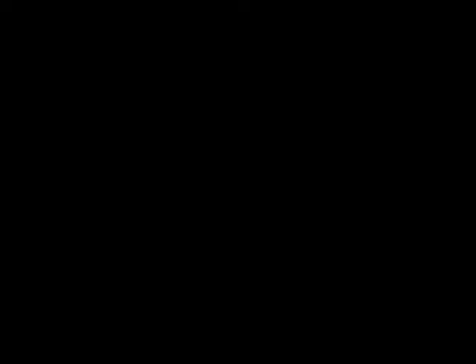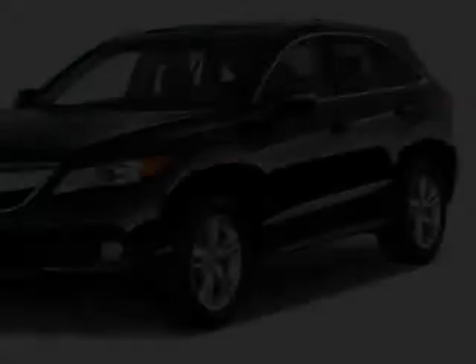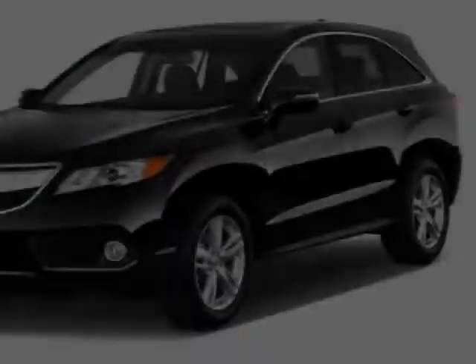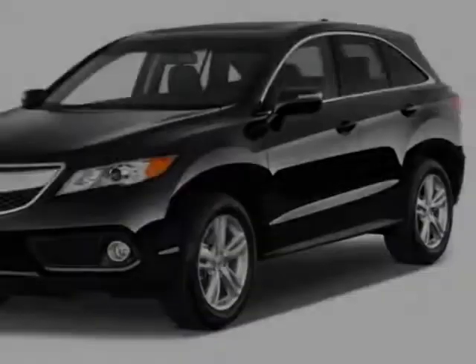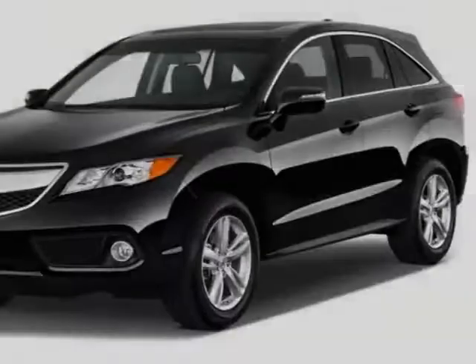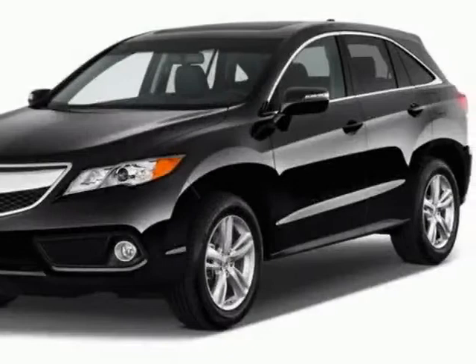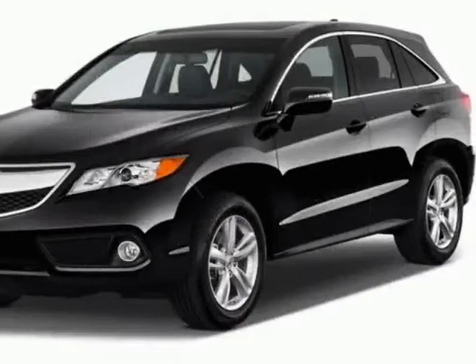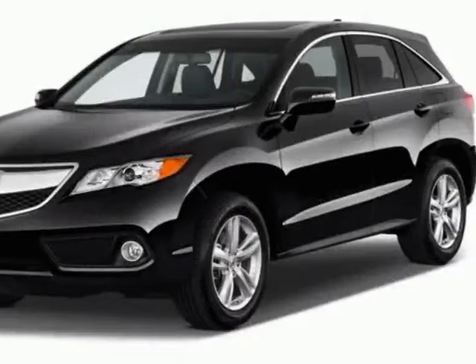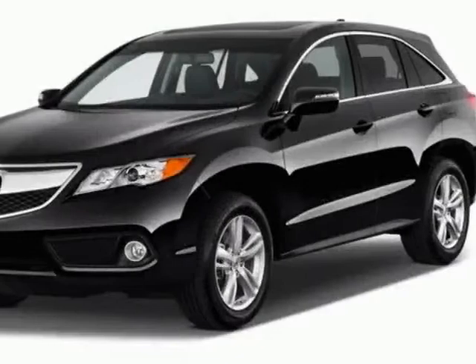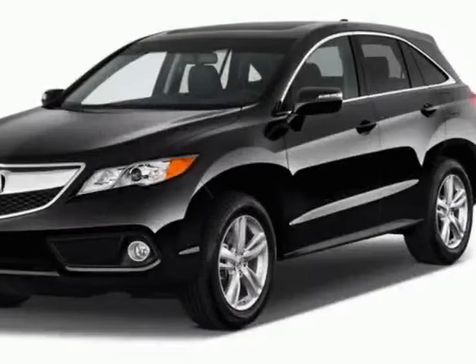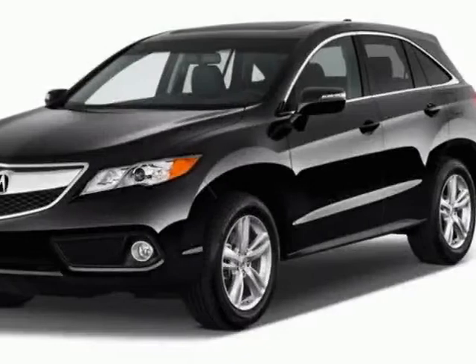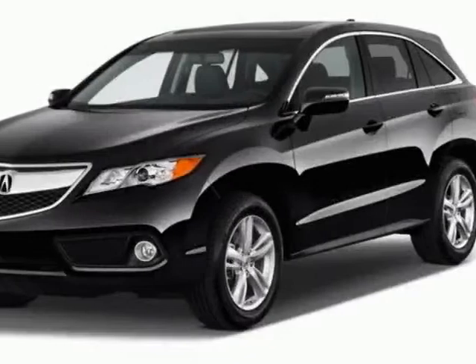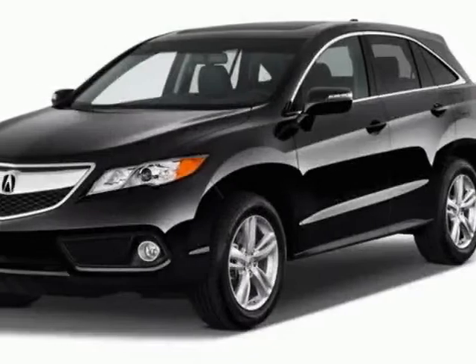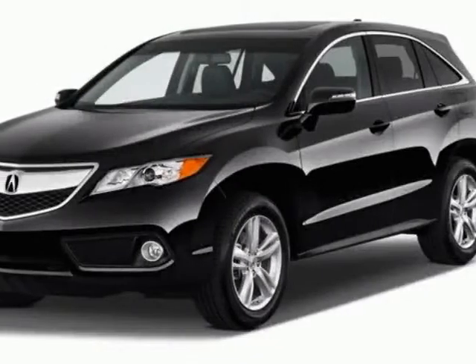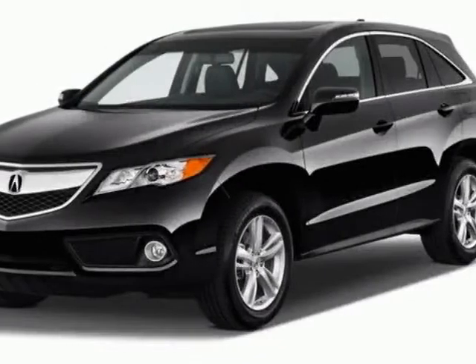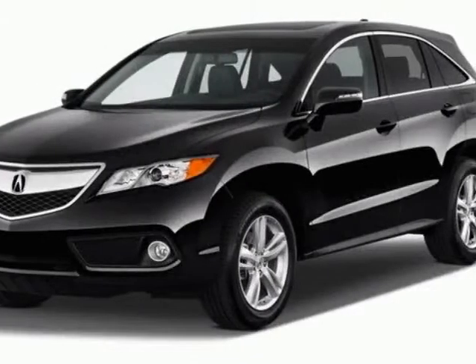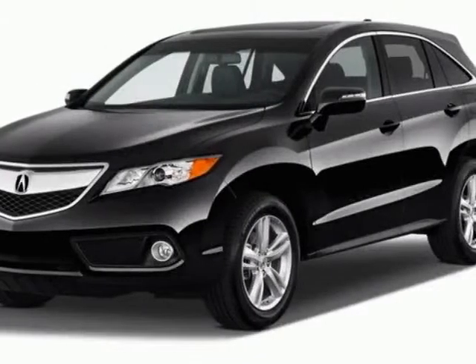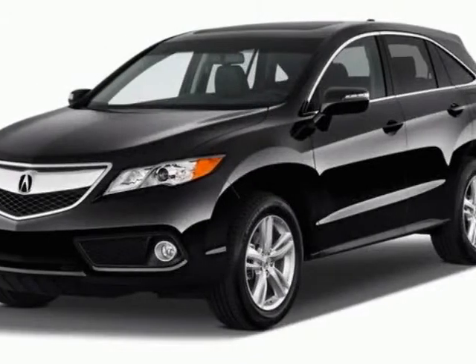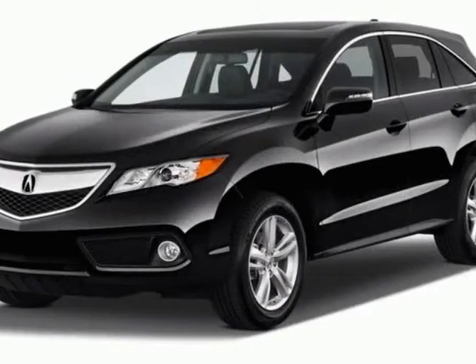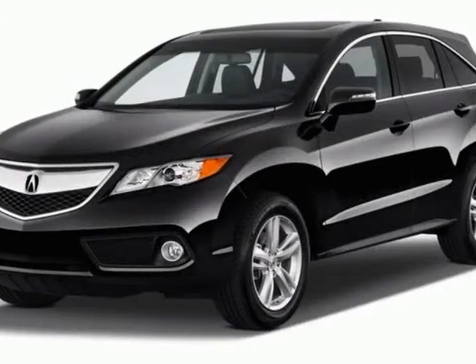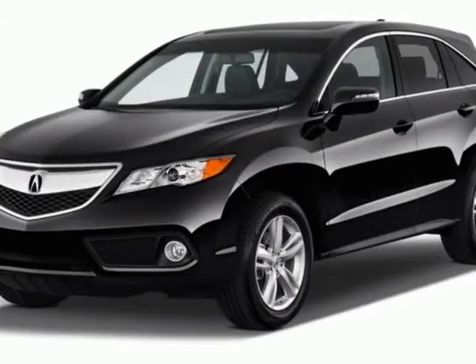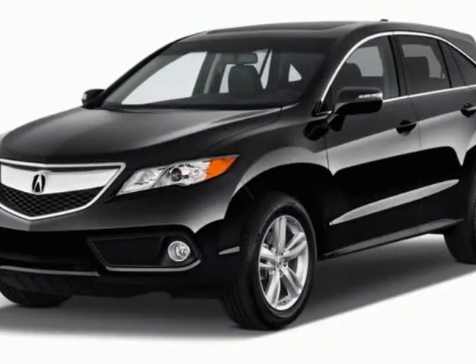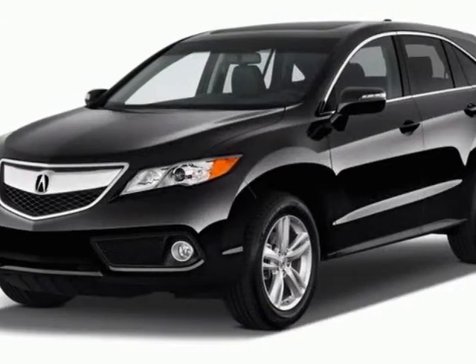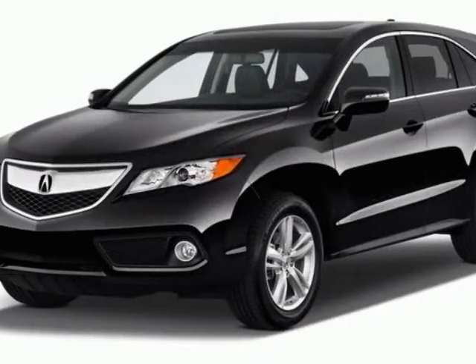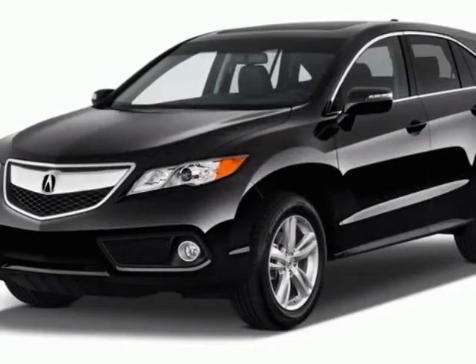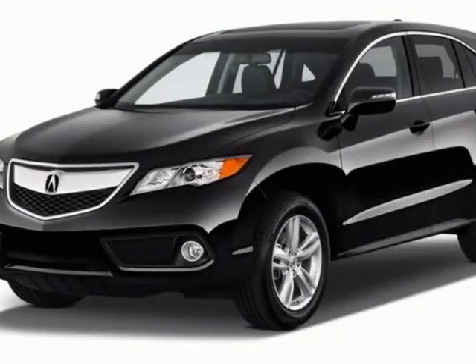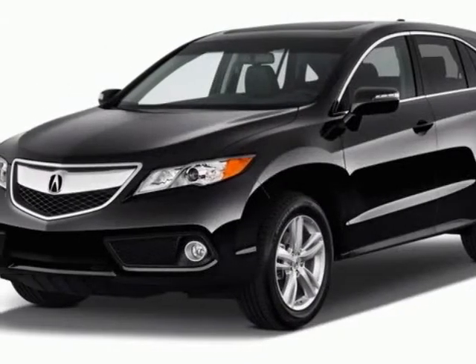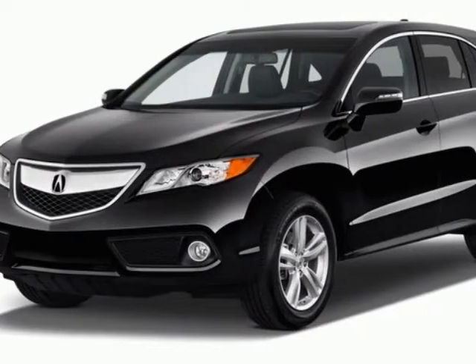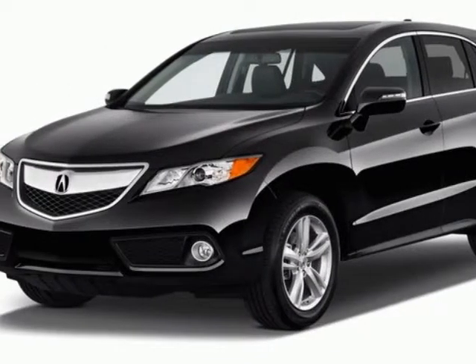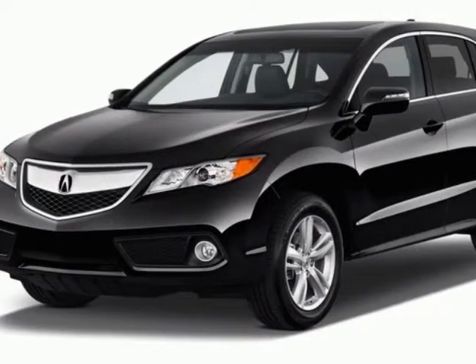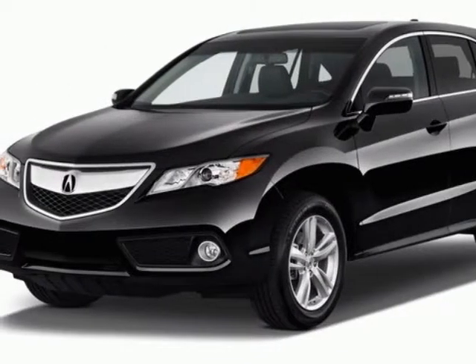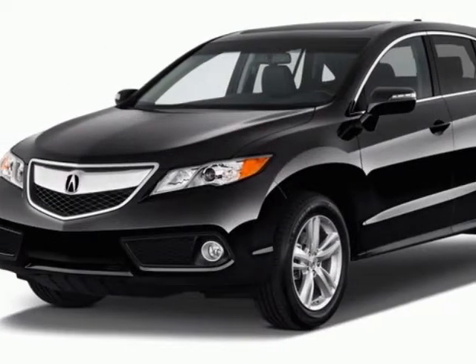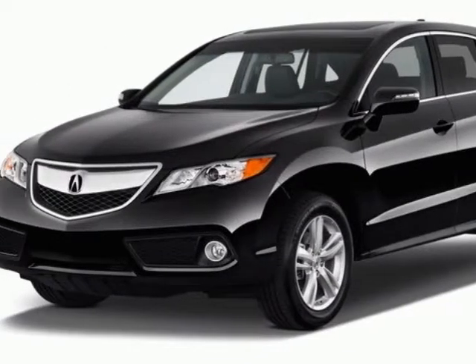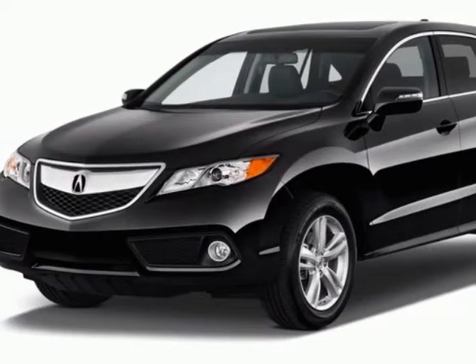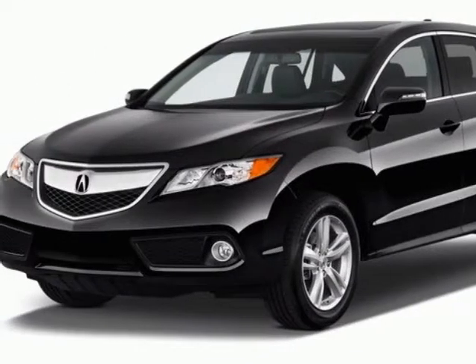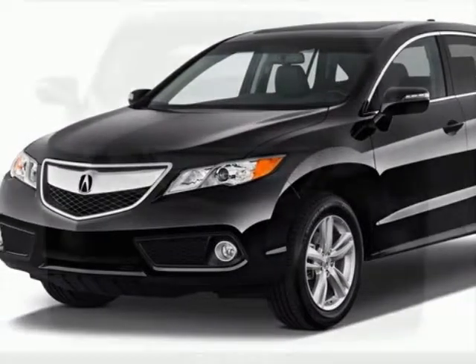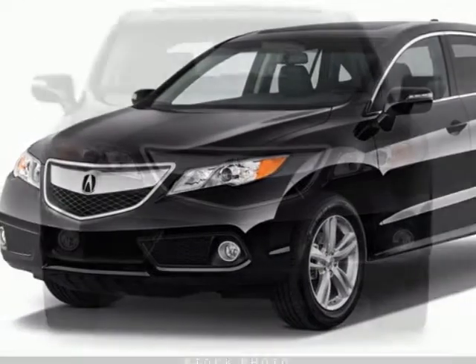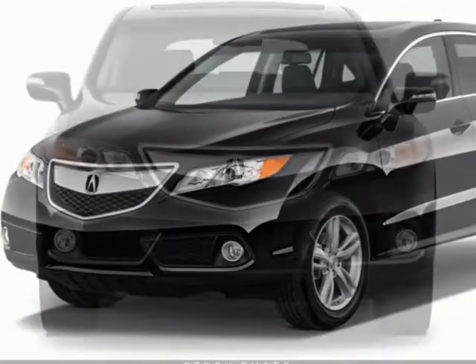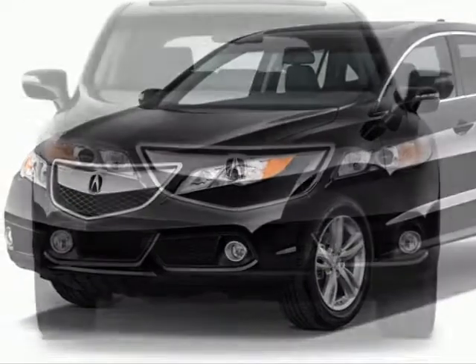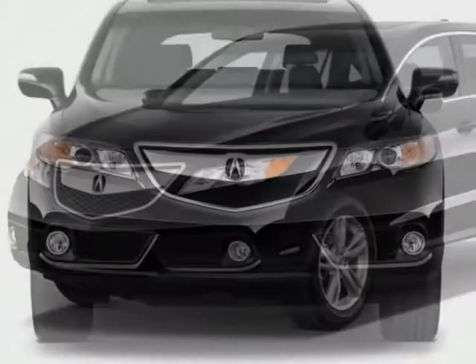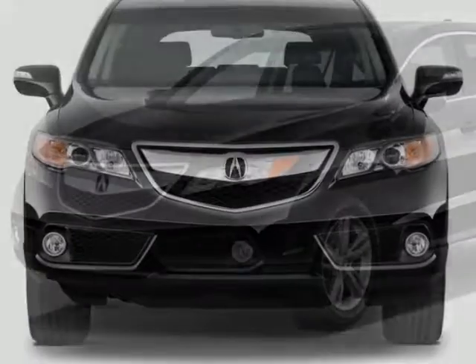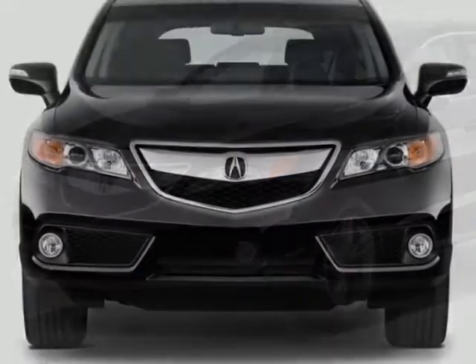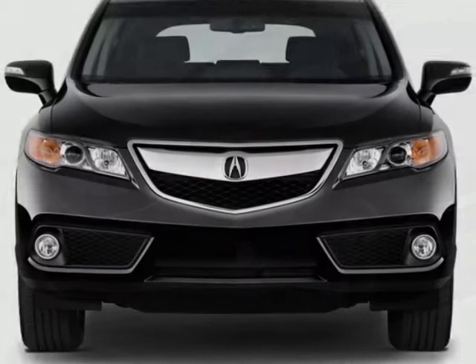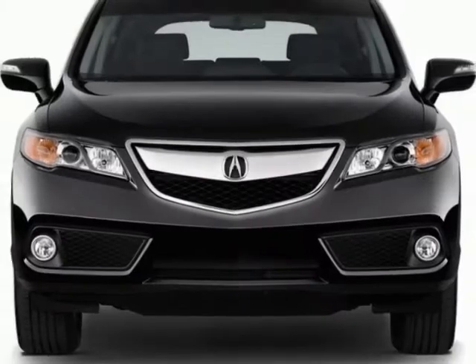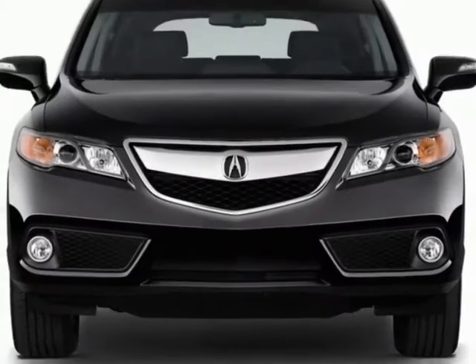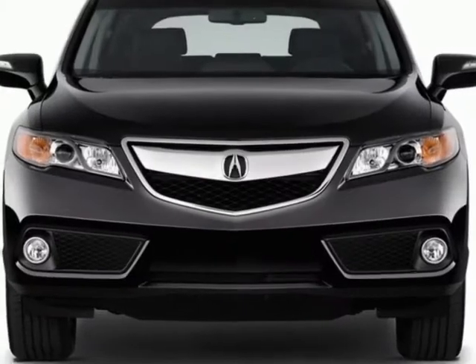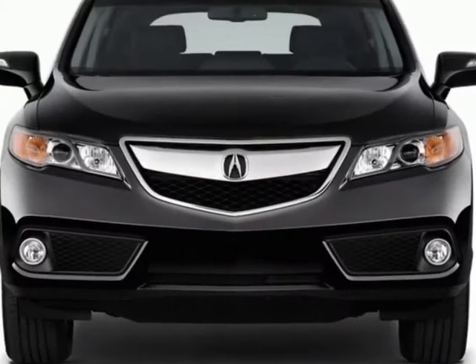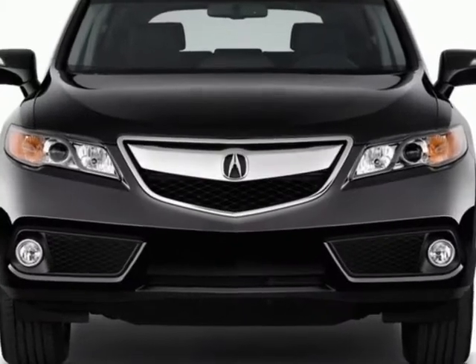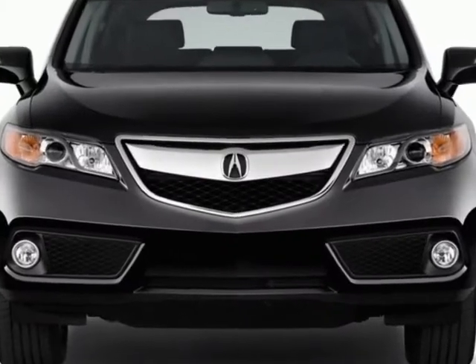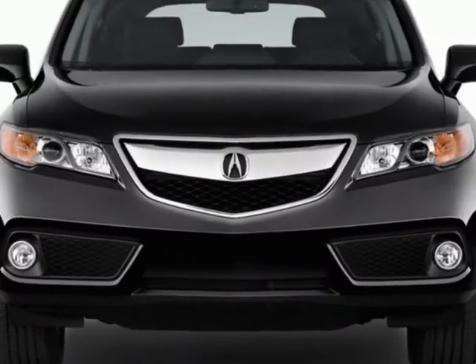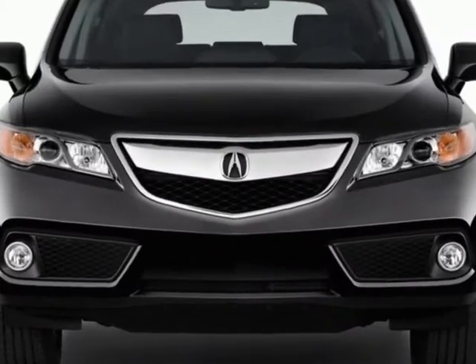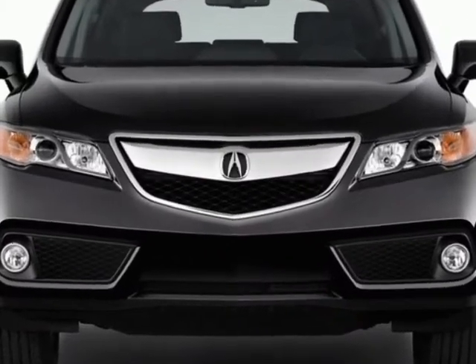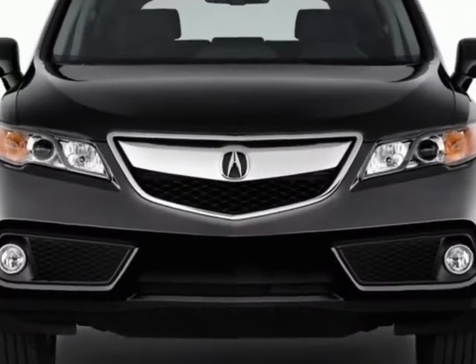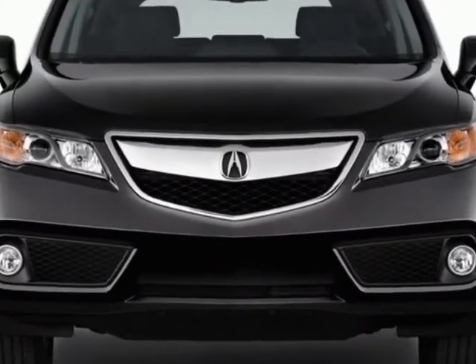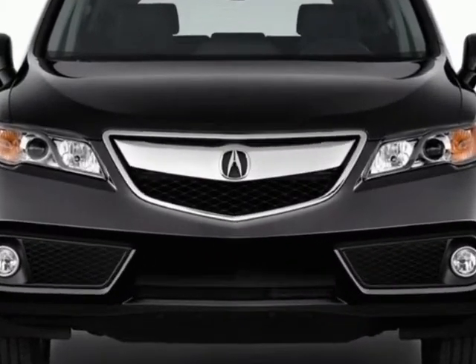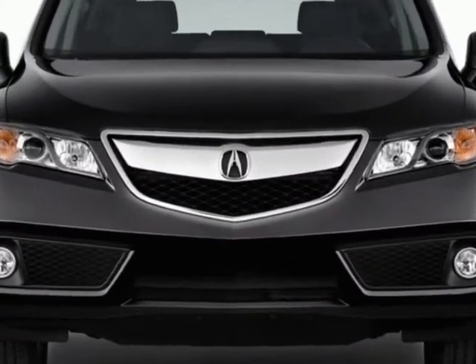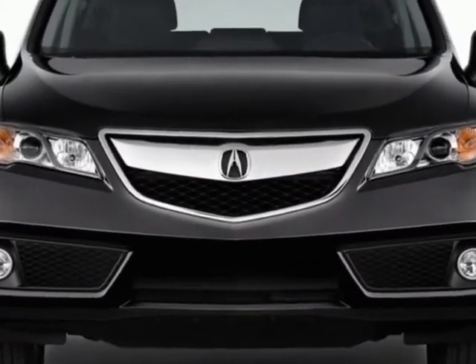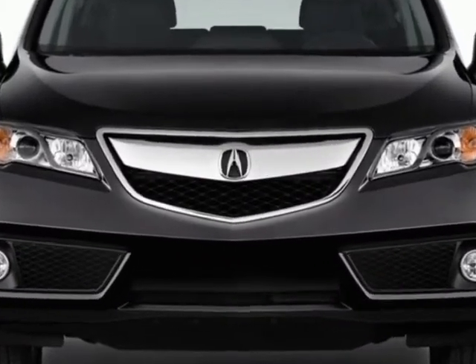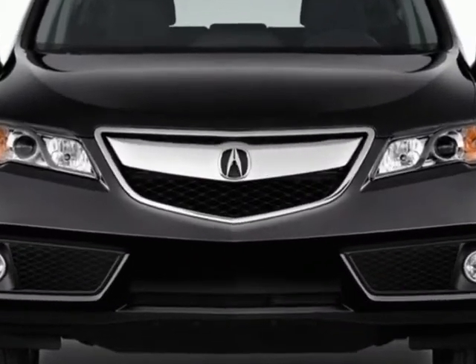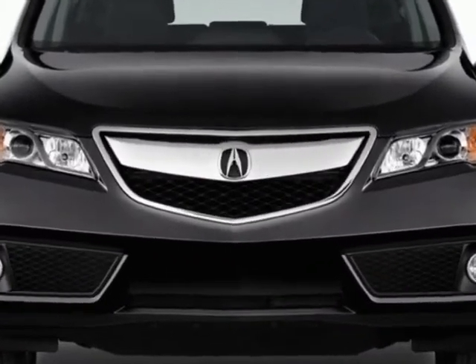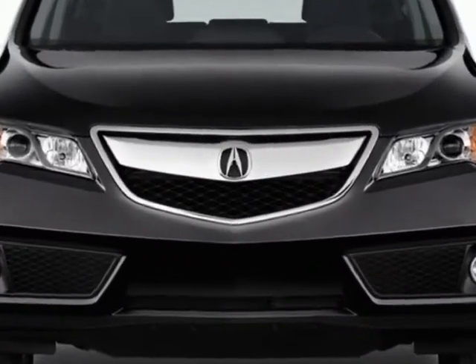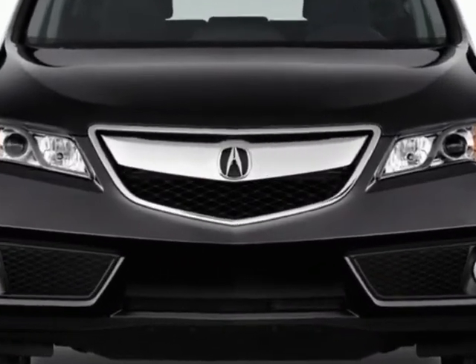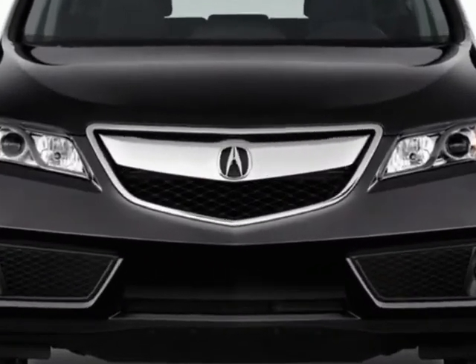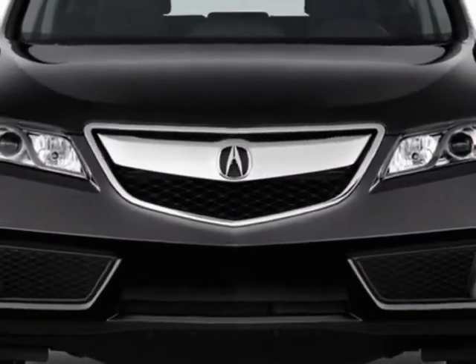Look at this new 2013 Acura RDX. For your protection, this vehicle has a full factory warranty.